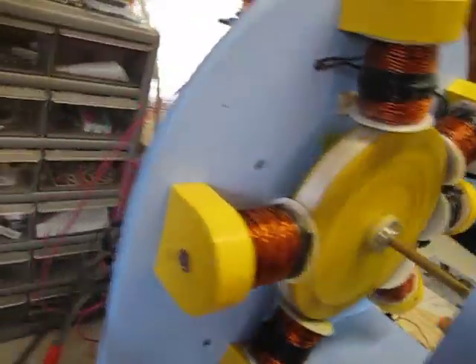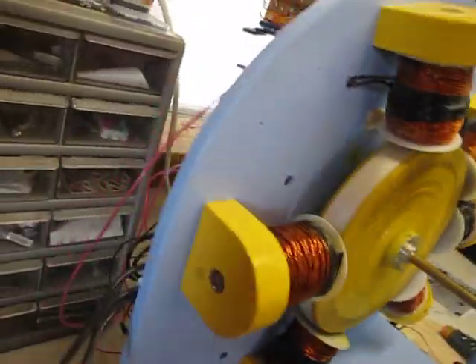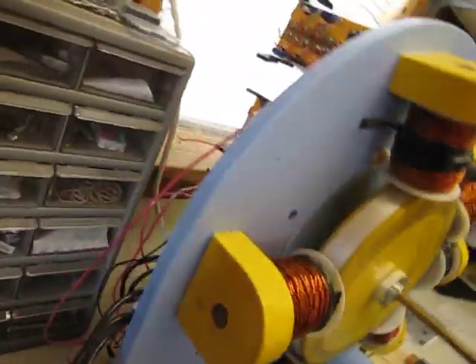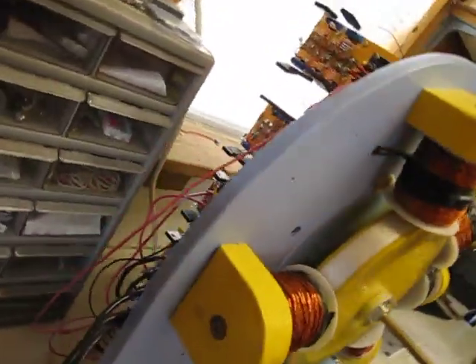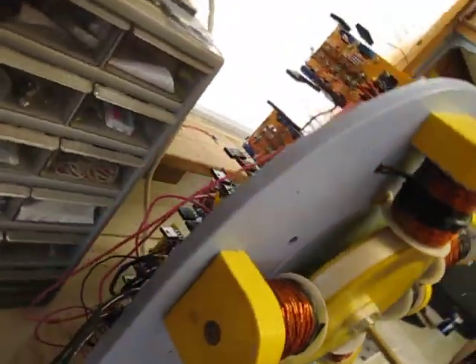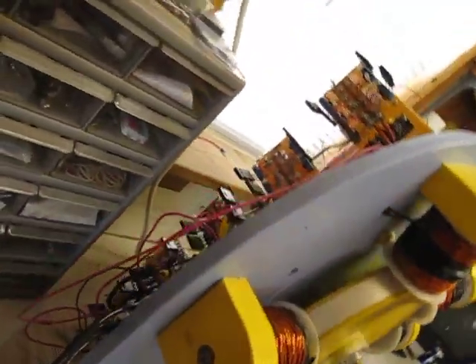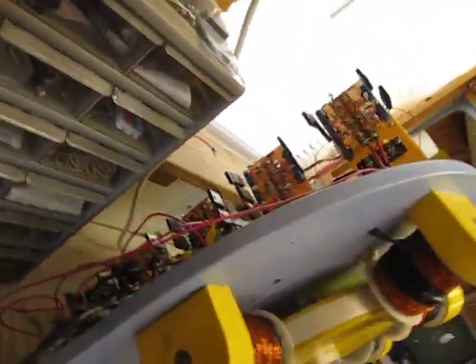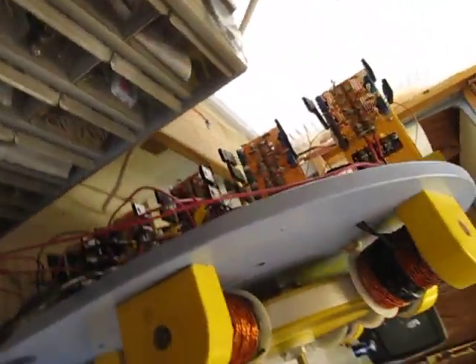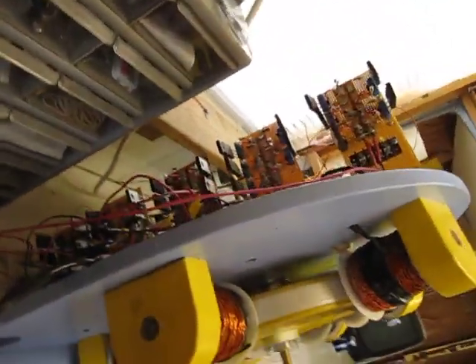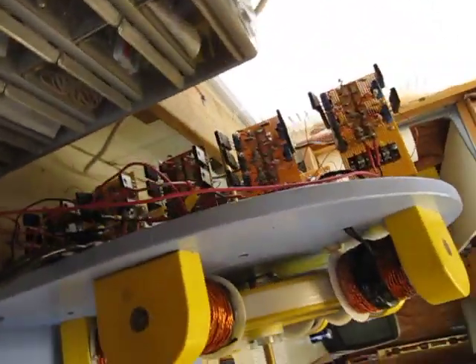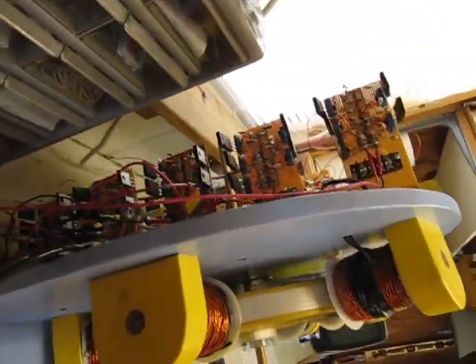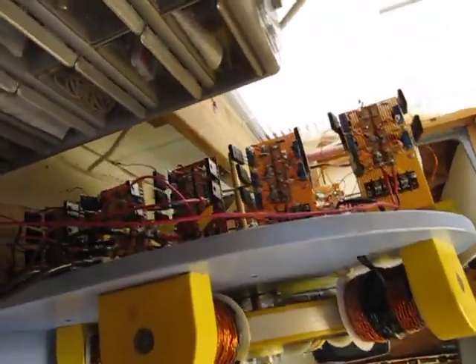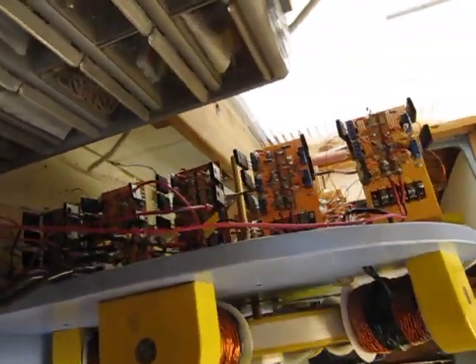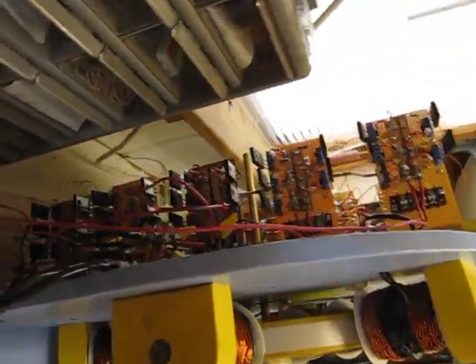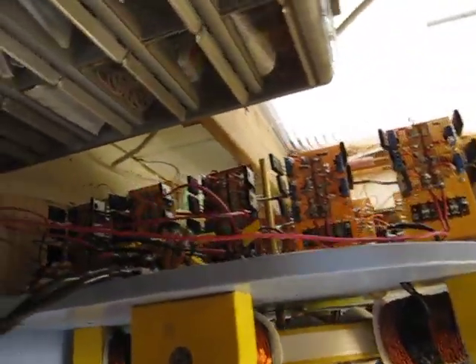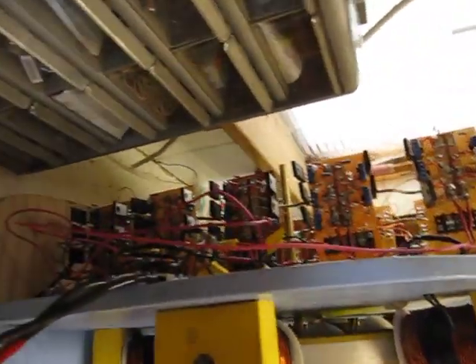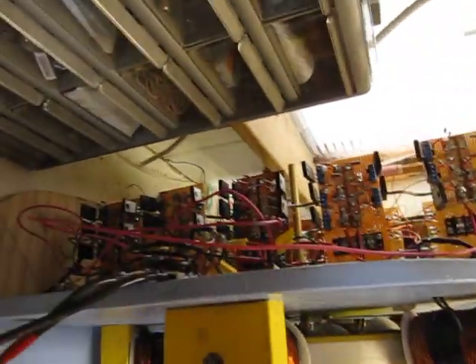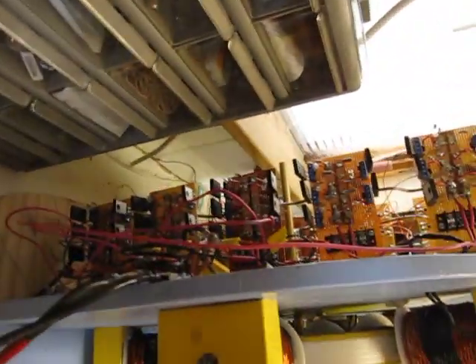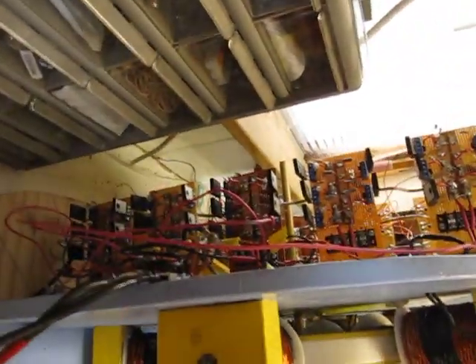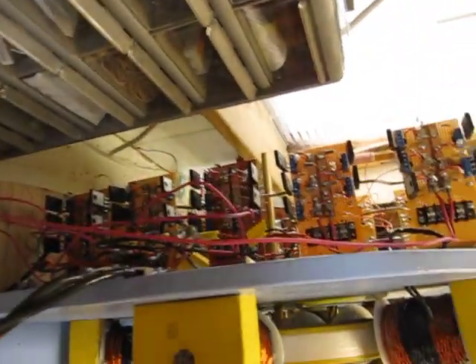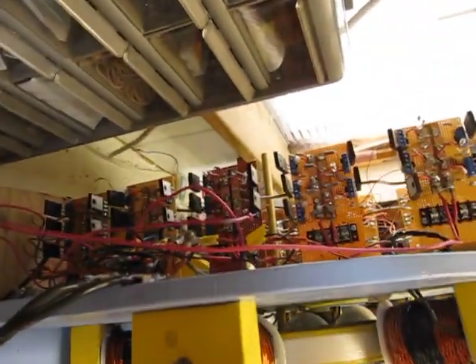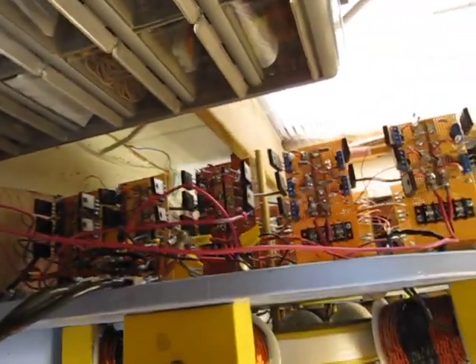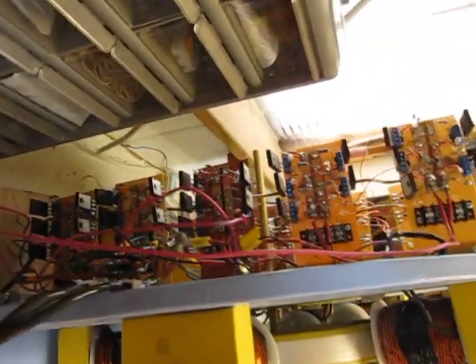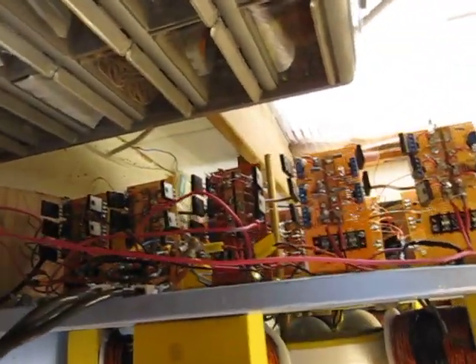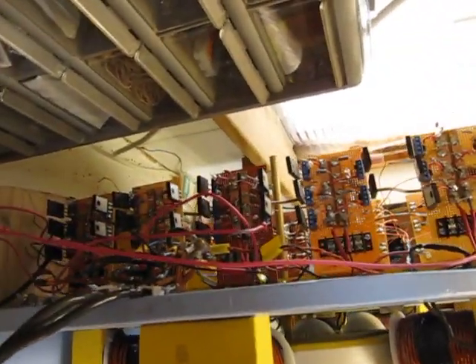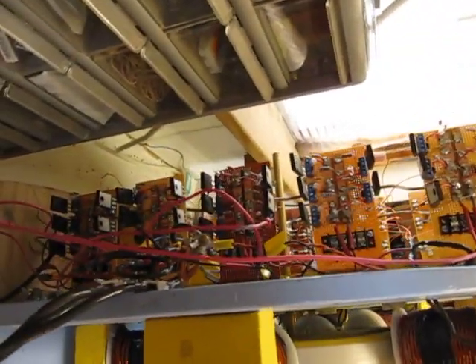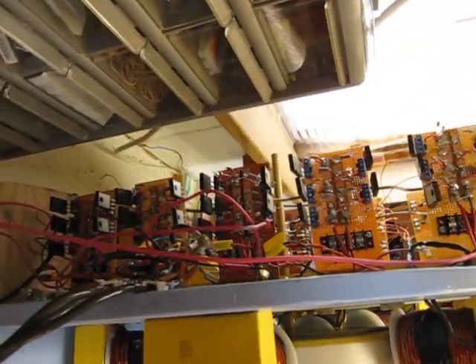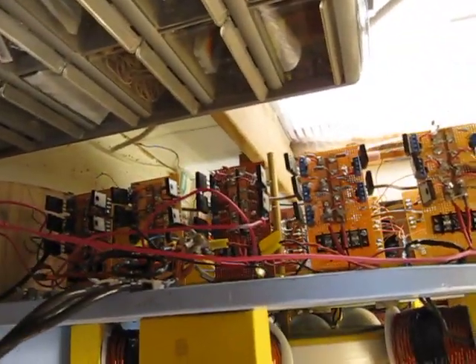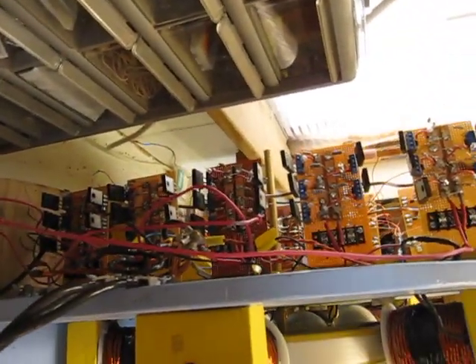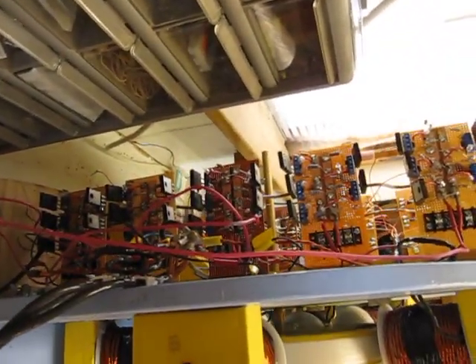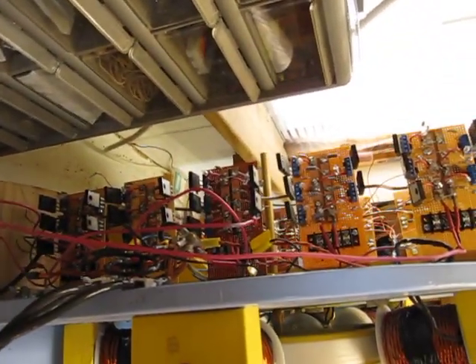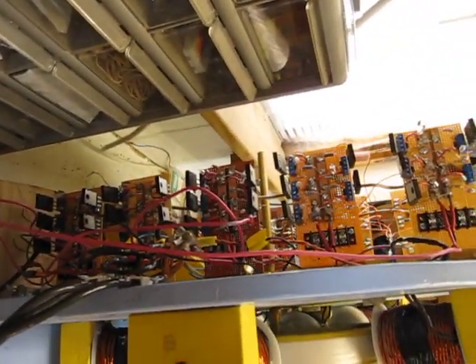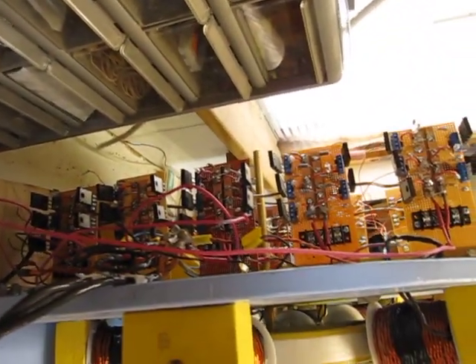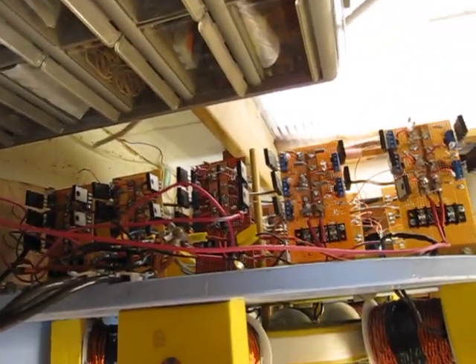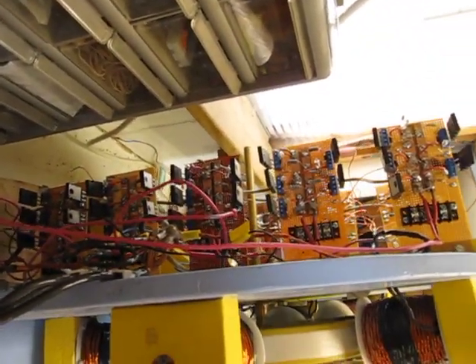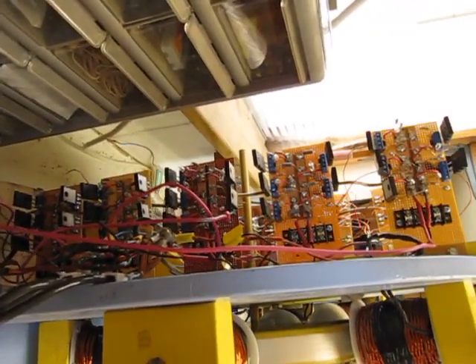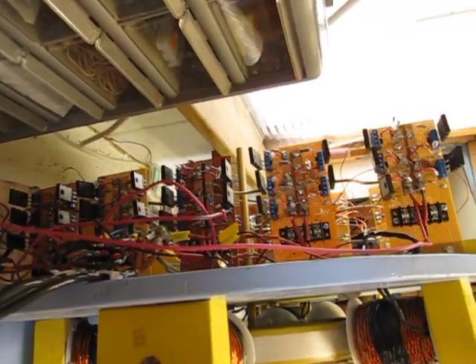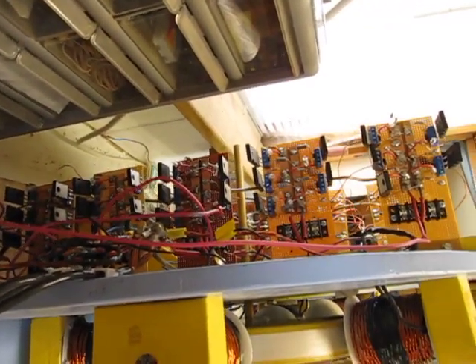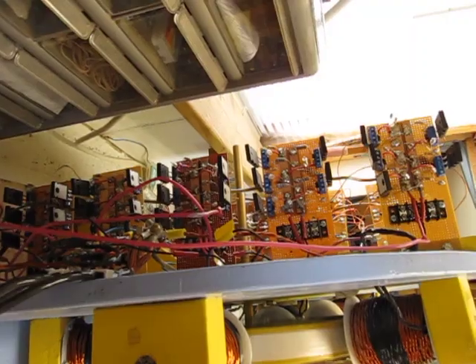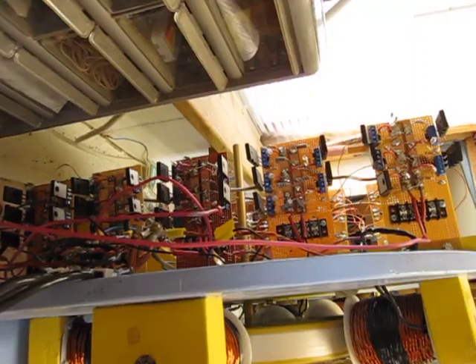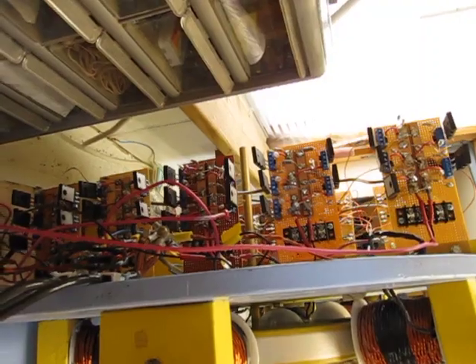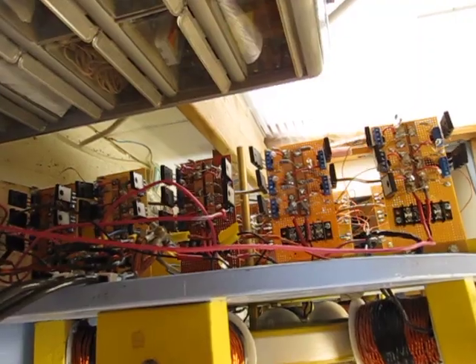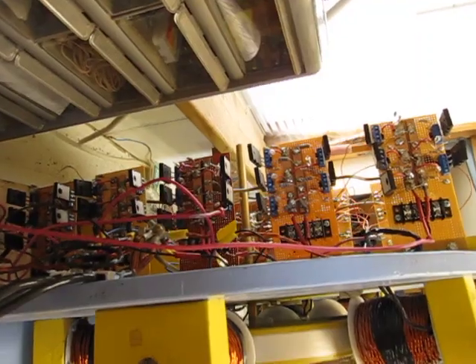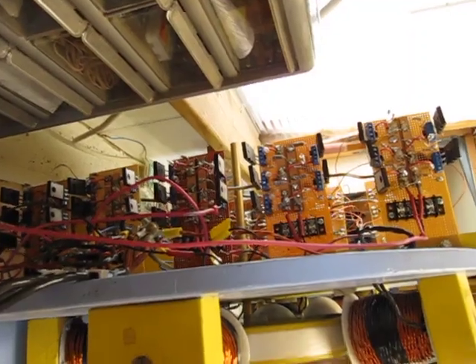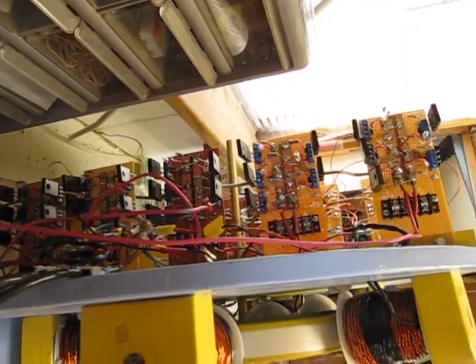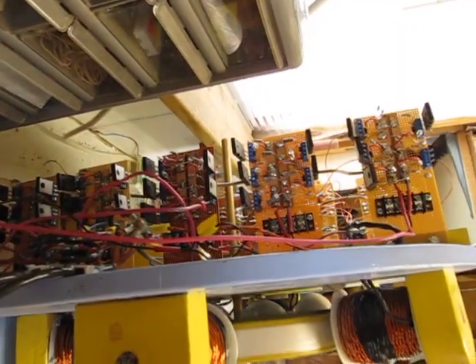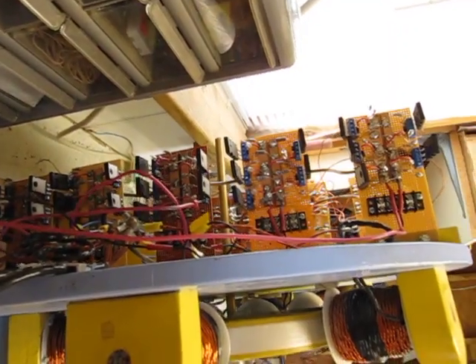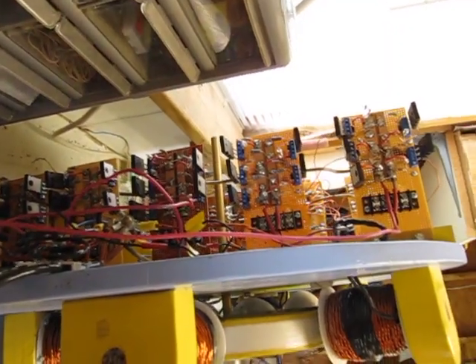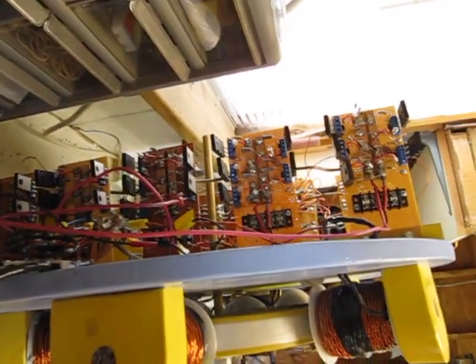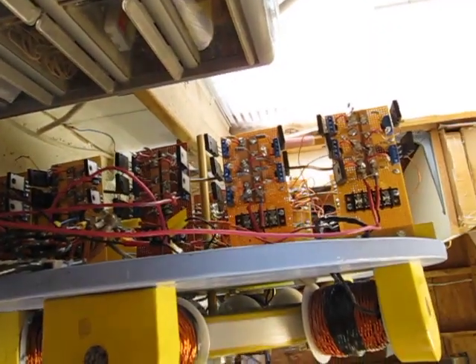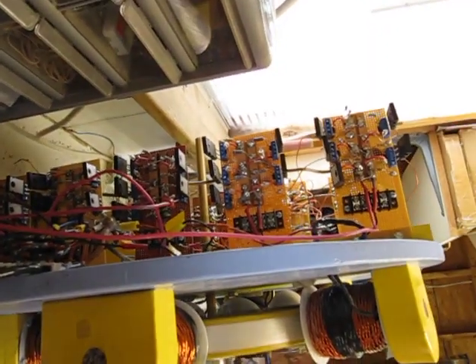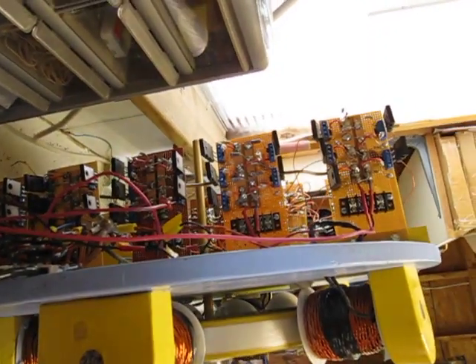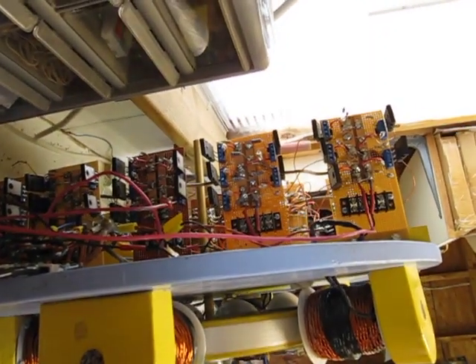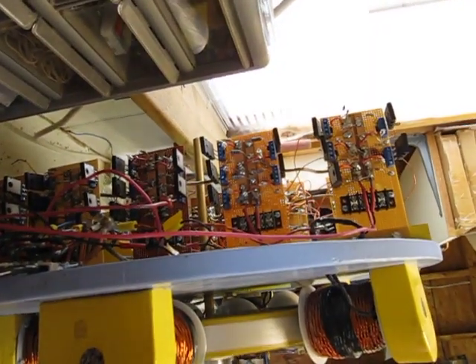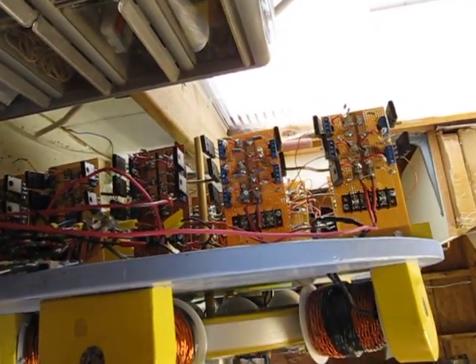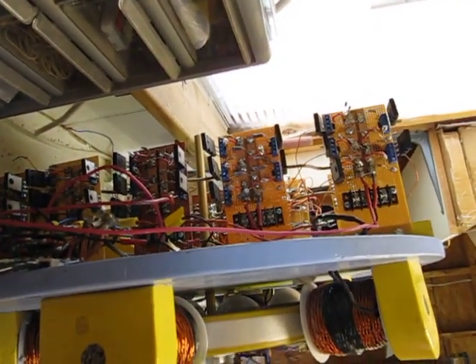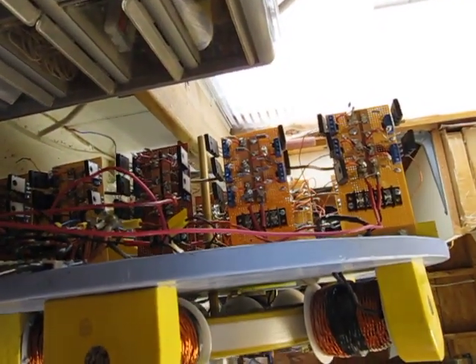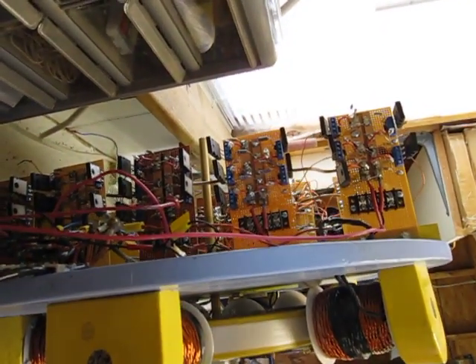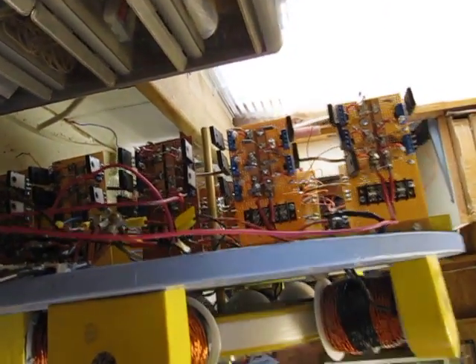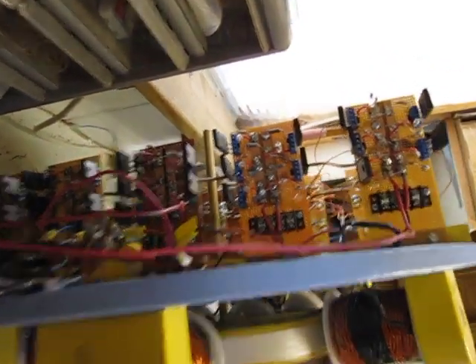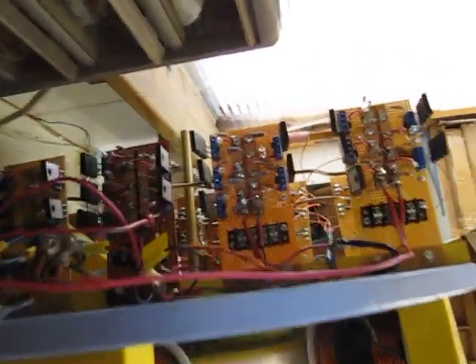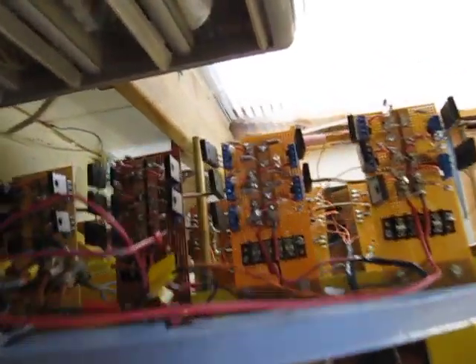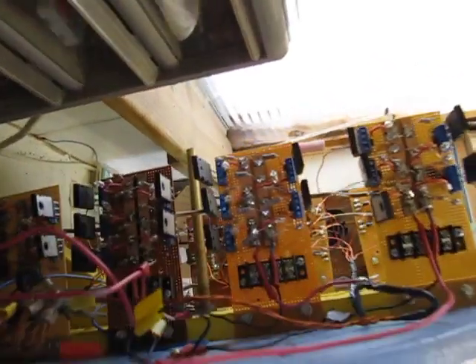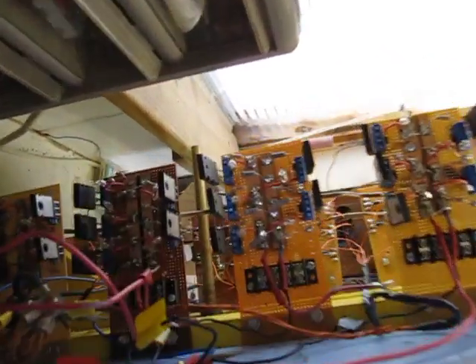Let's look at it from the back. You can see here all the circuit boards. I've got ten circuit boards with five transistors on each one.